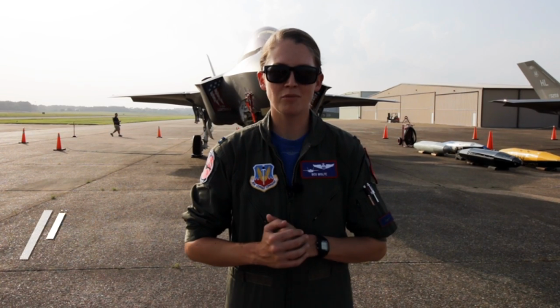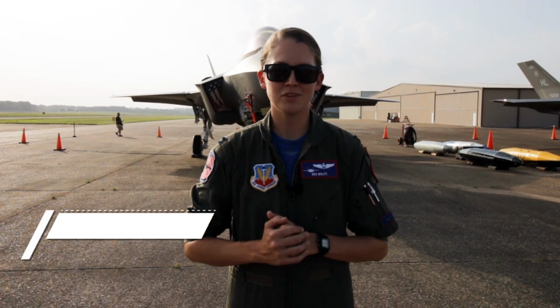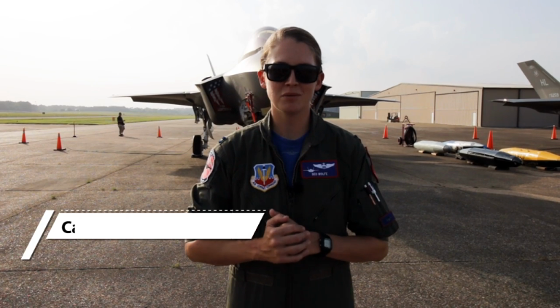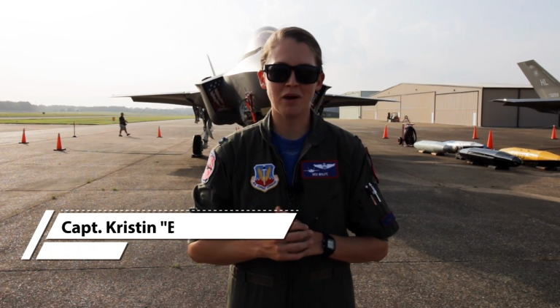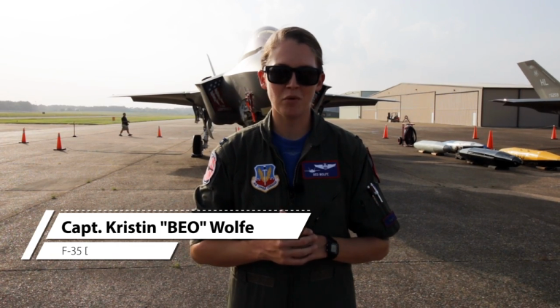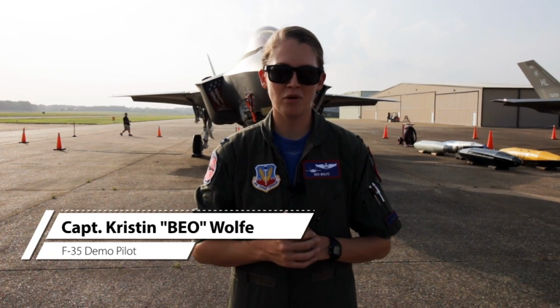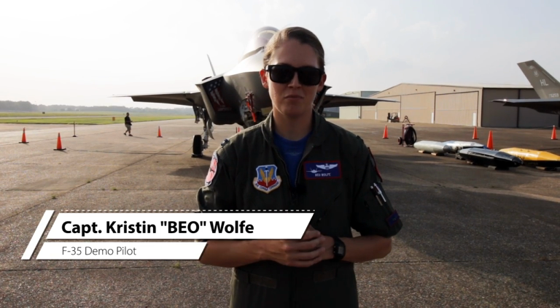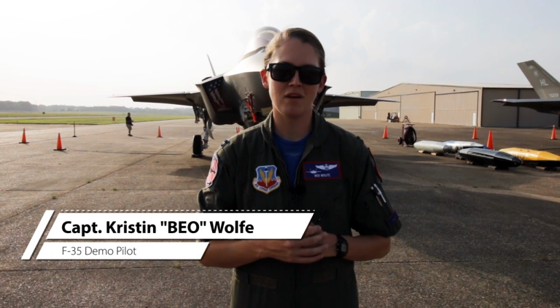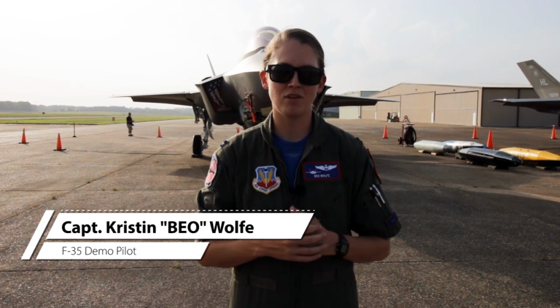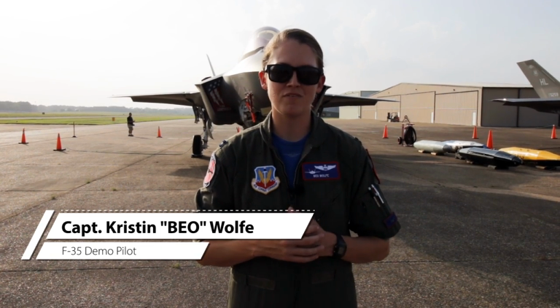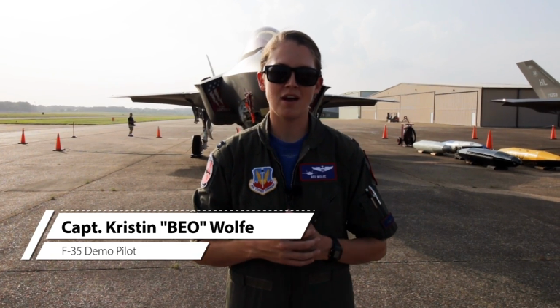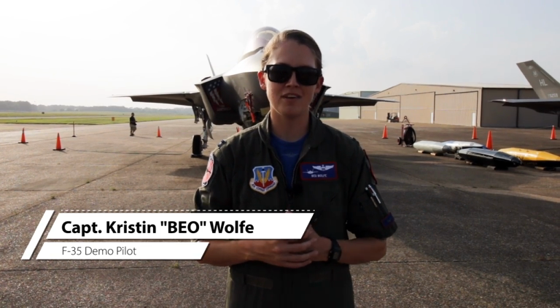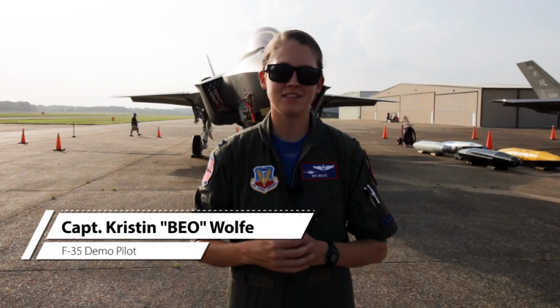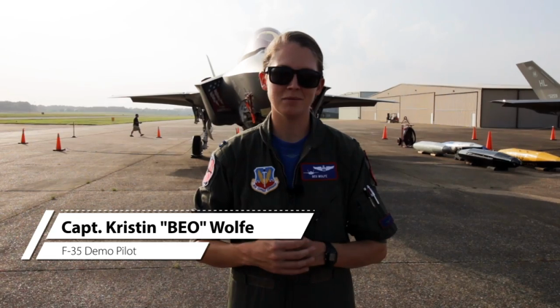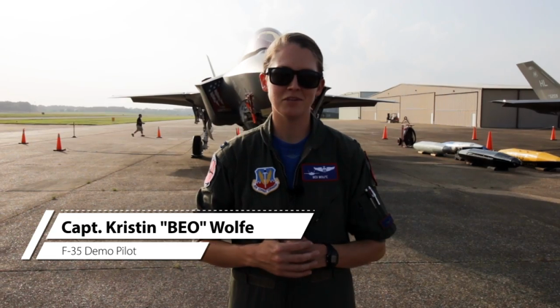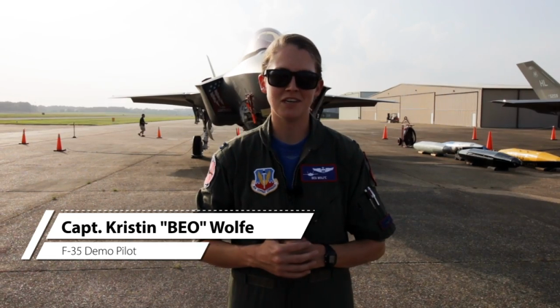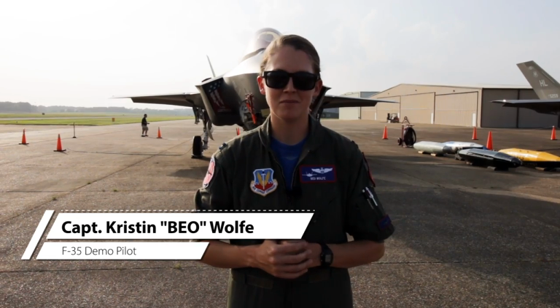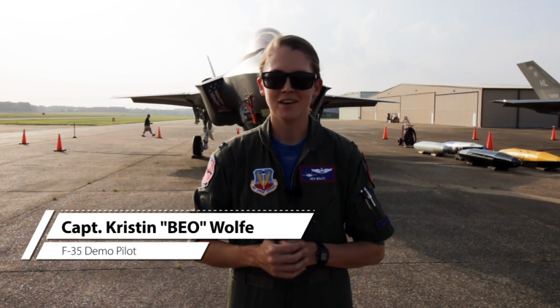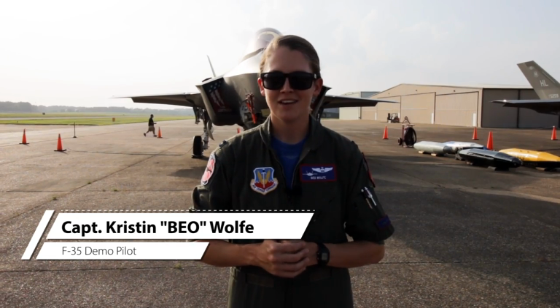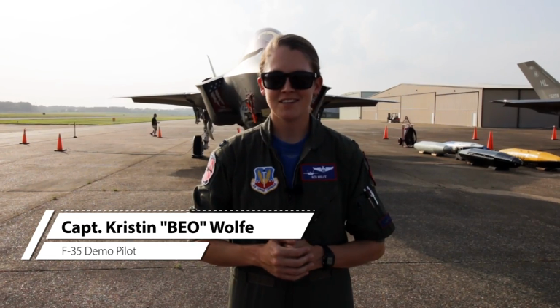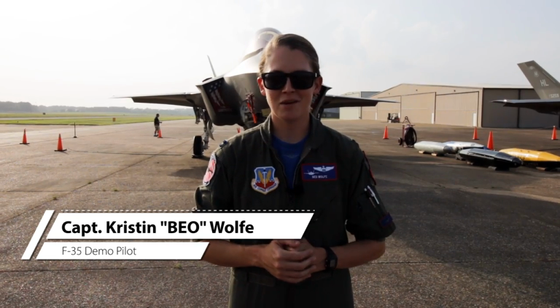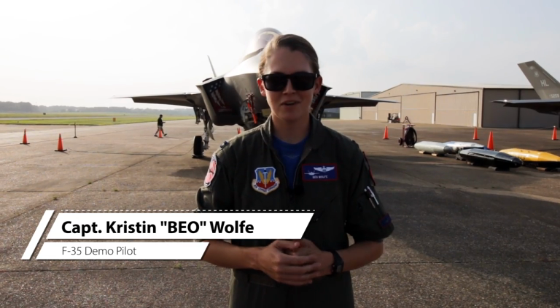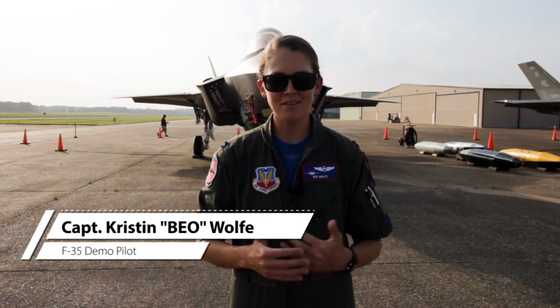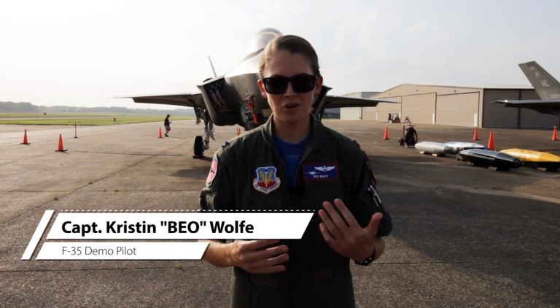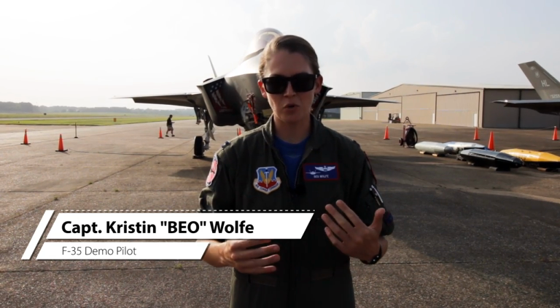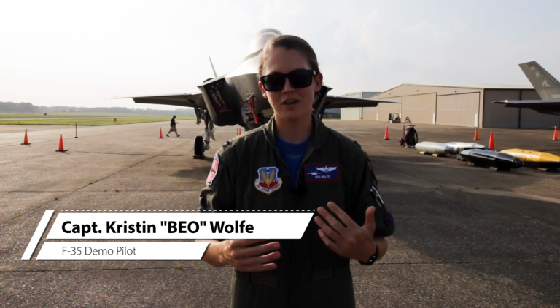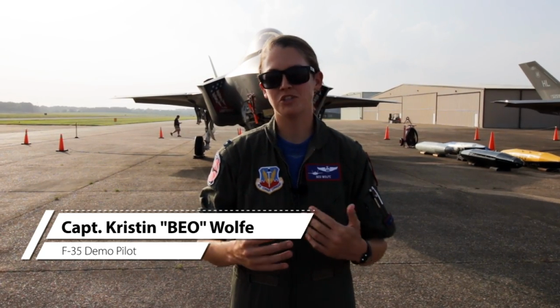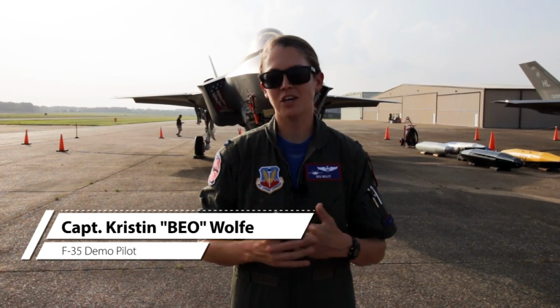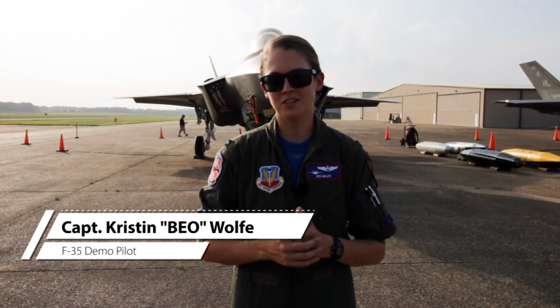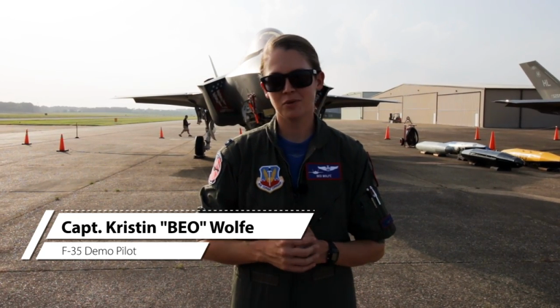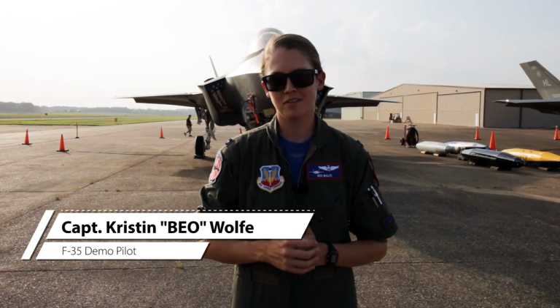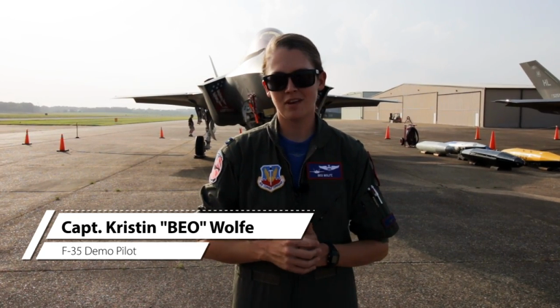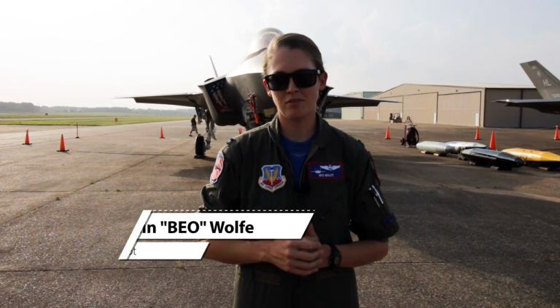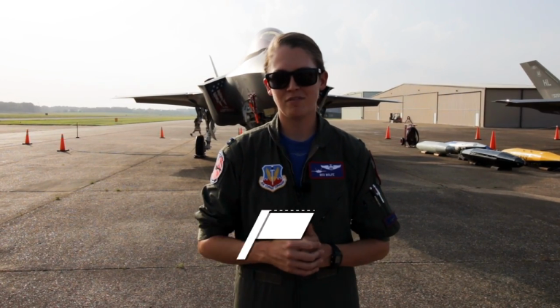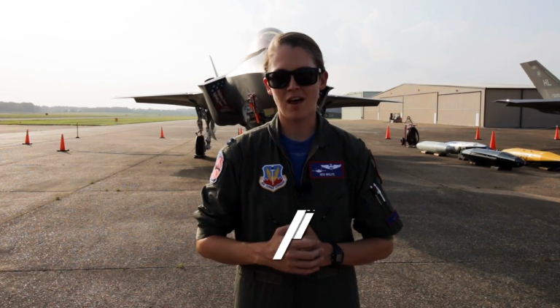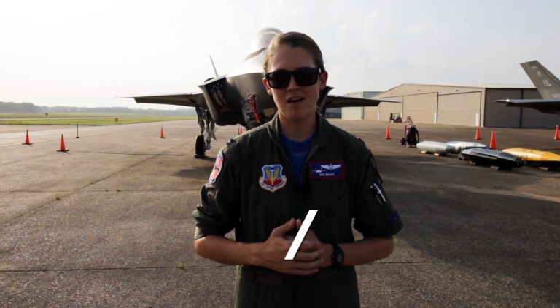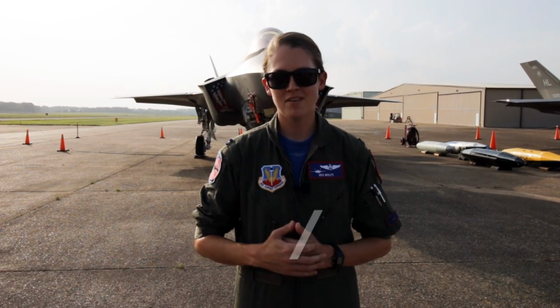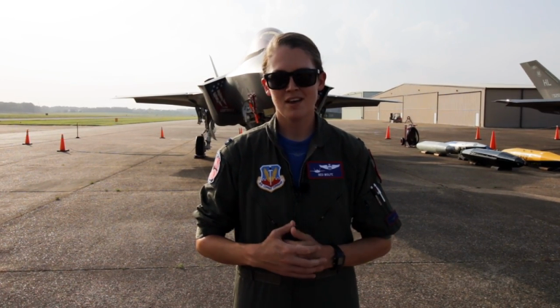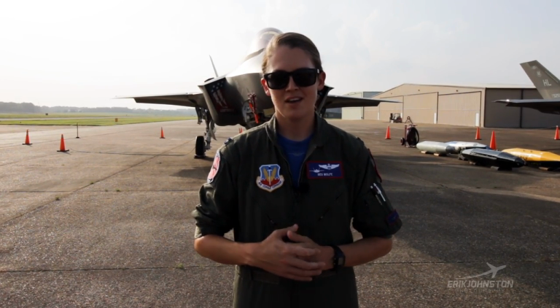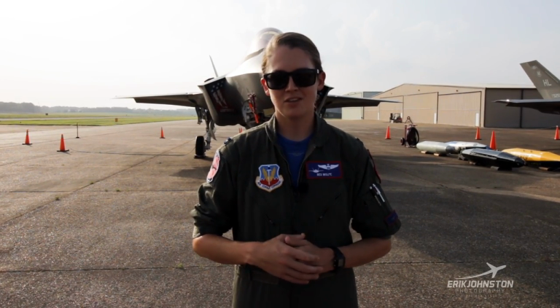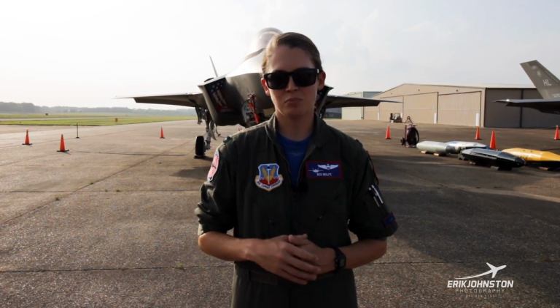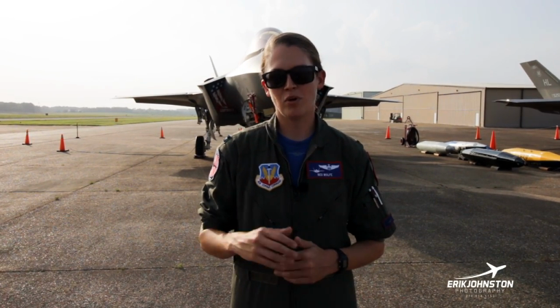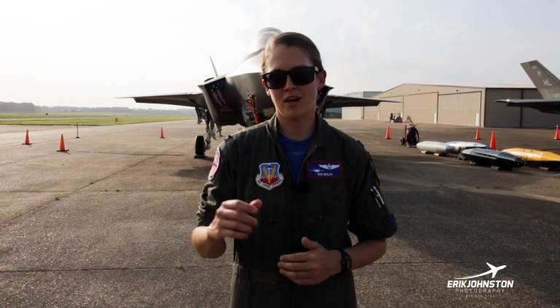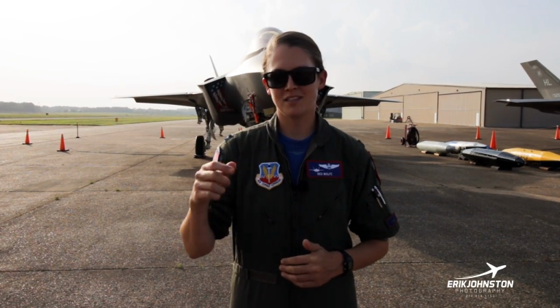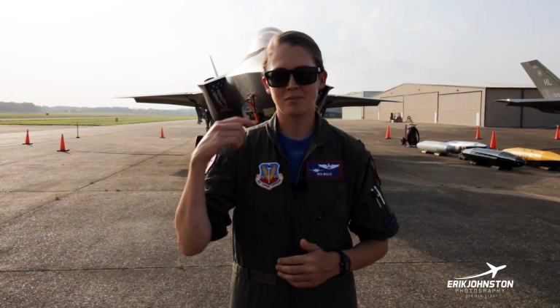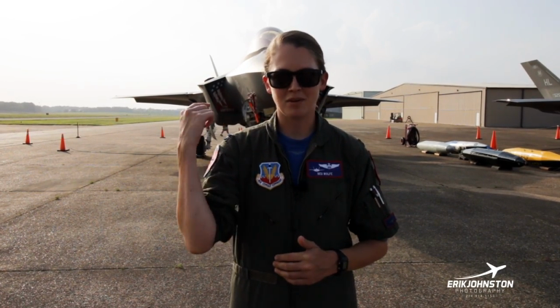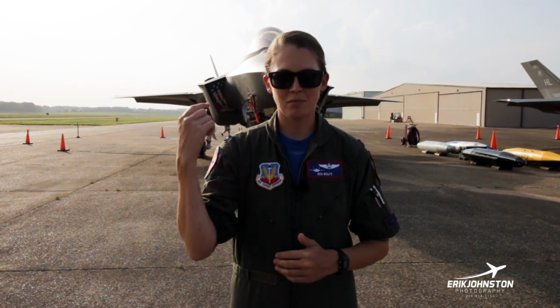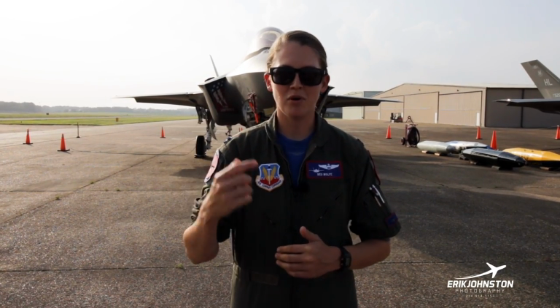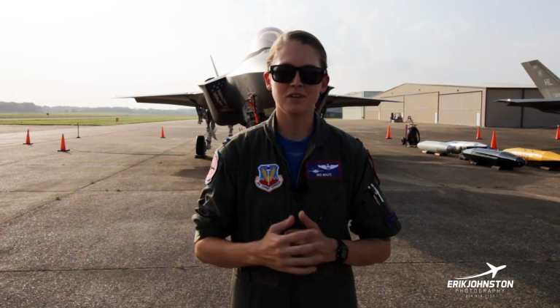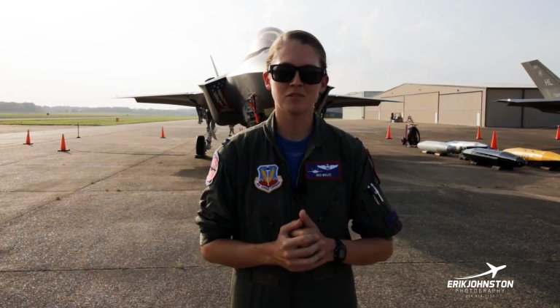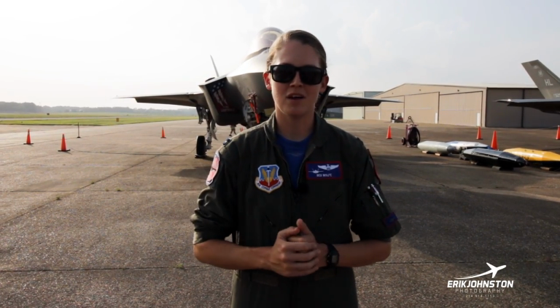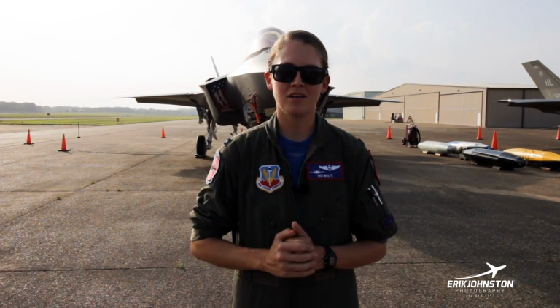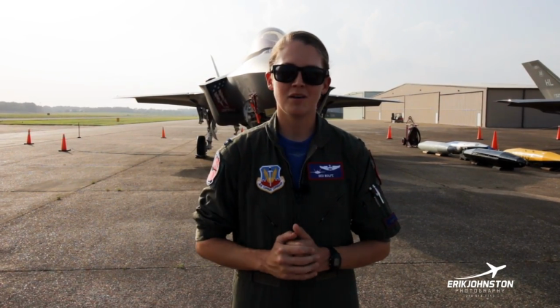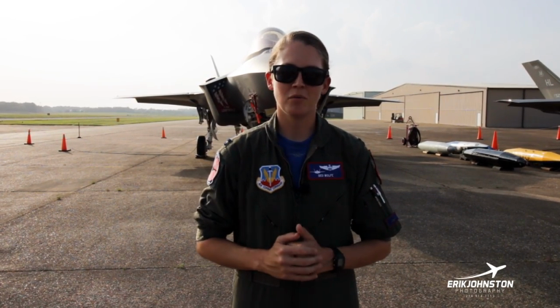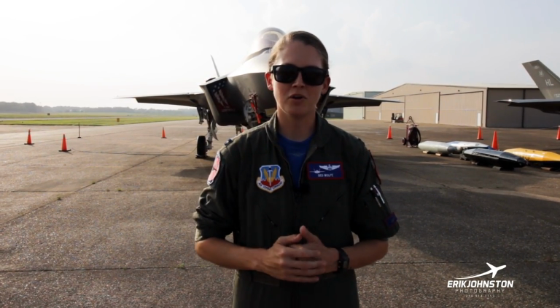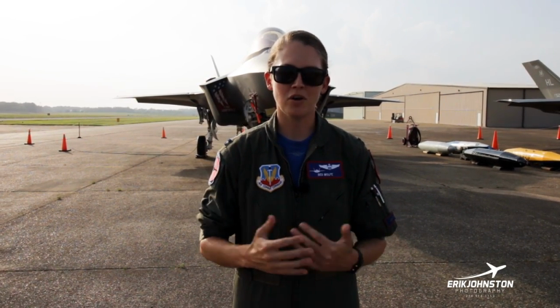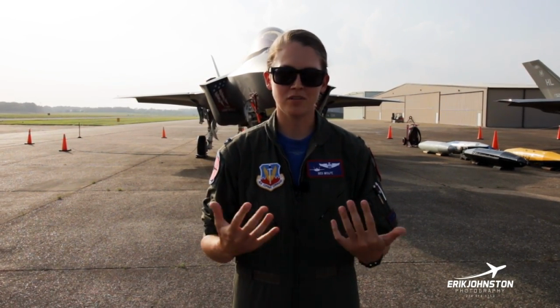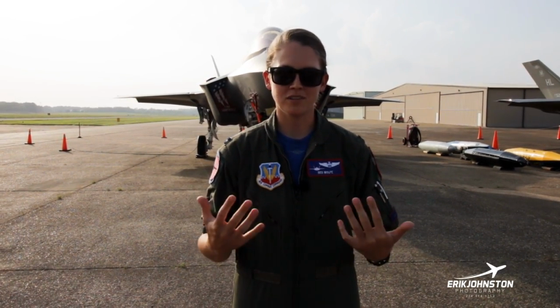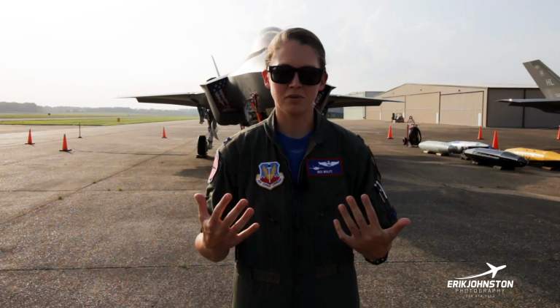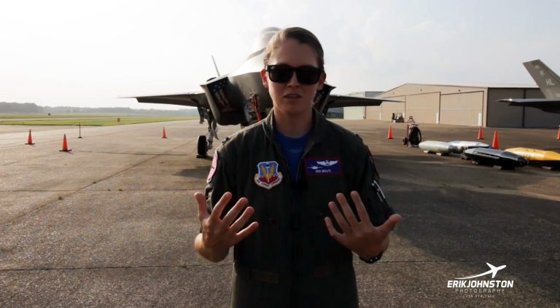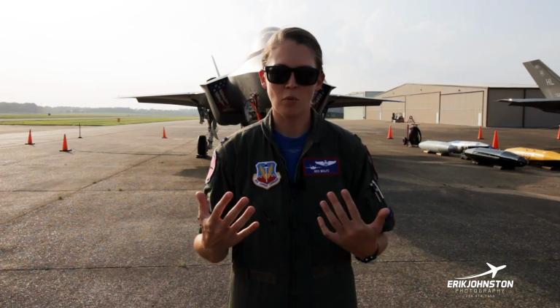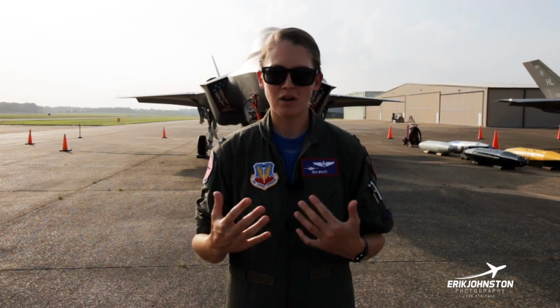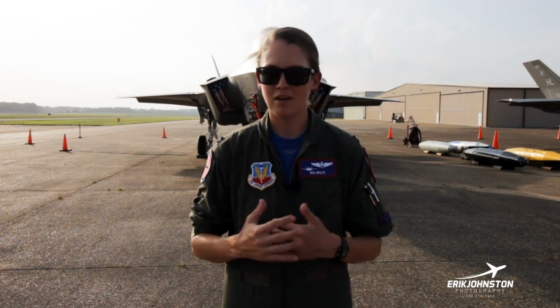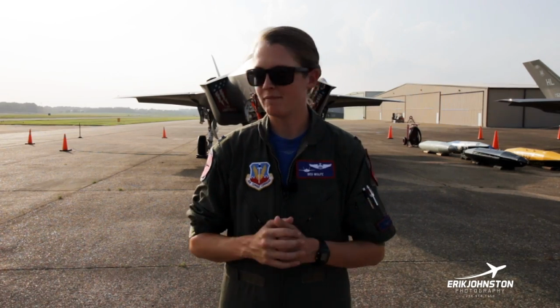Hey everybody, Captain Kristen Beowulf from the F-35A Demo Team. Today we're going to give you a quick jet tour of the F-35 and just point out some components around what we call typically the walk-around.